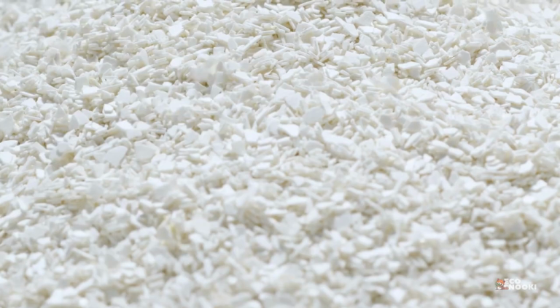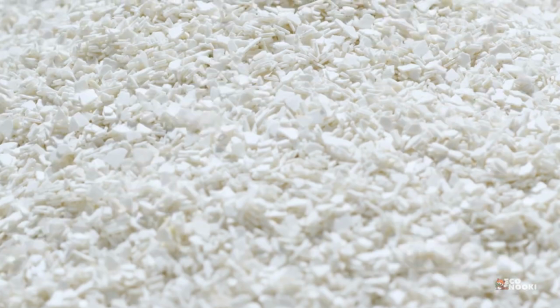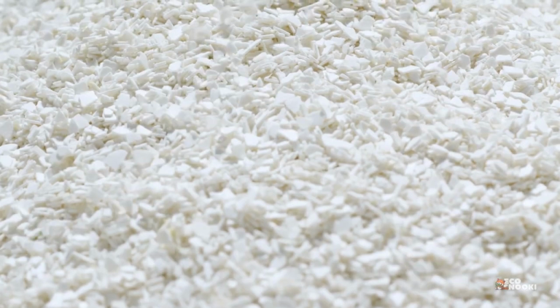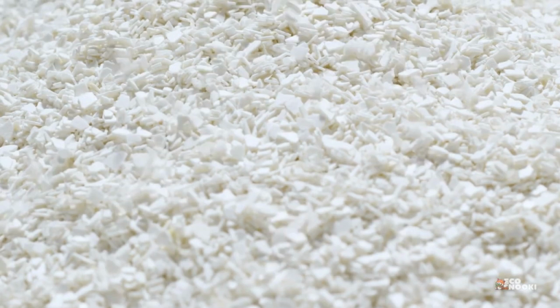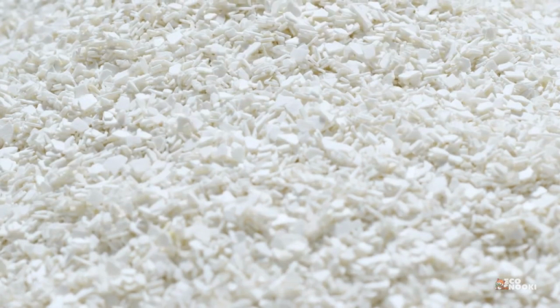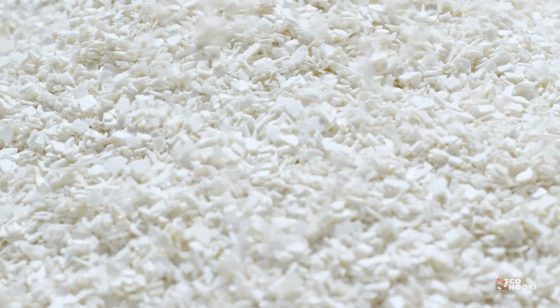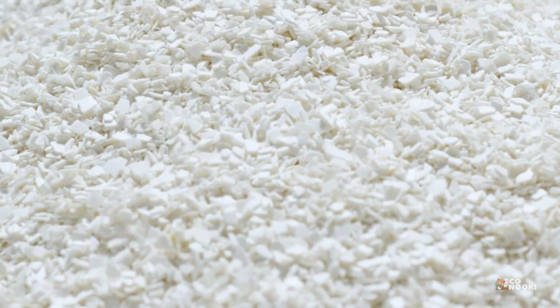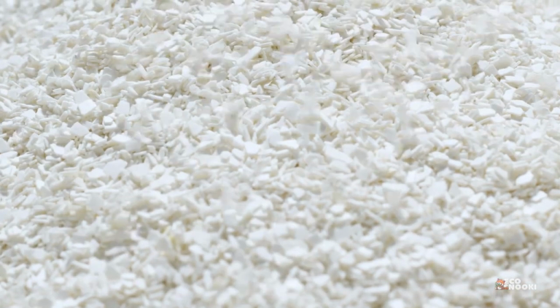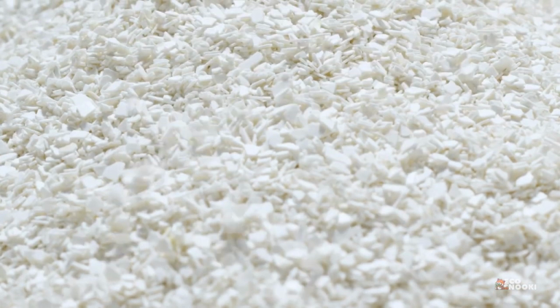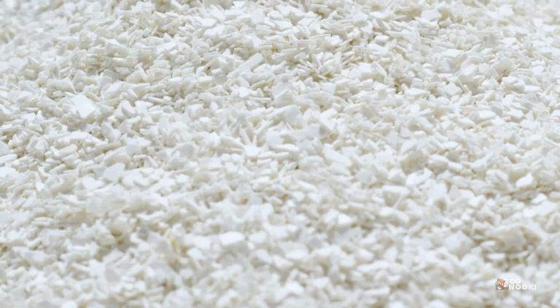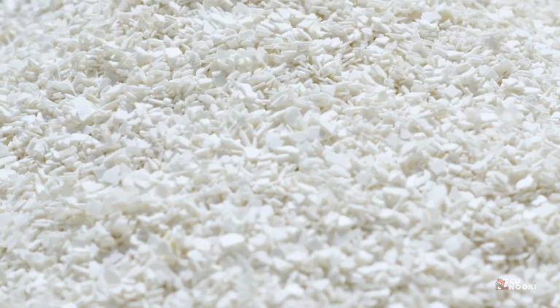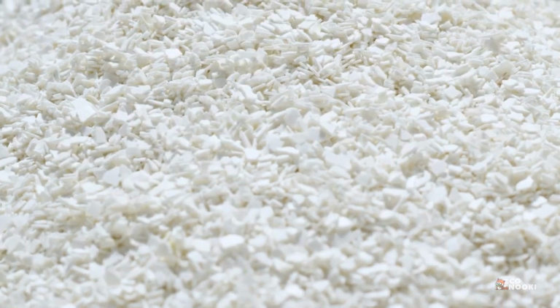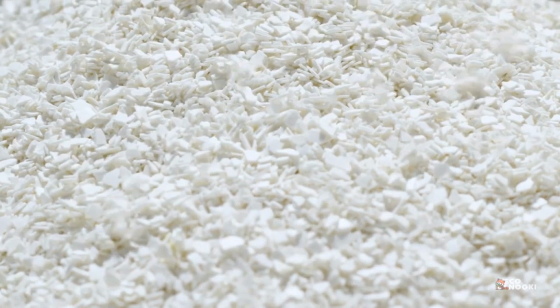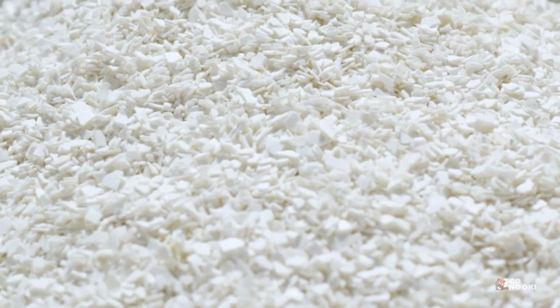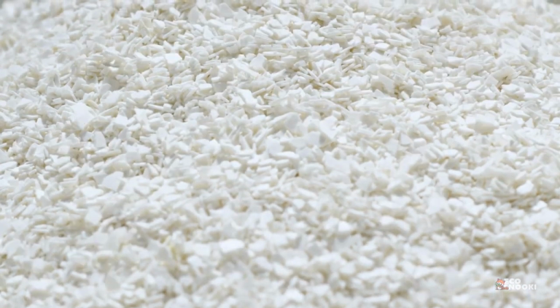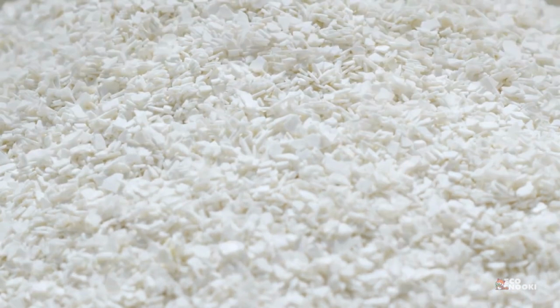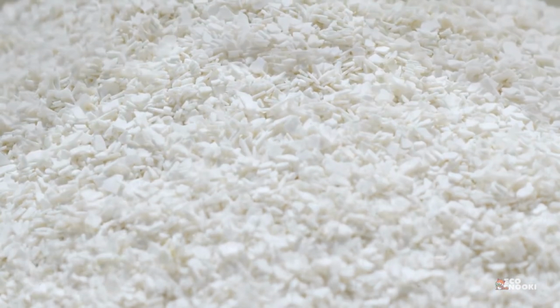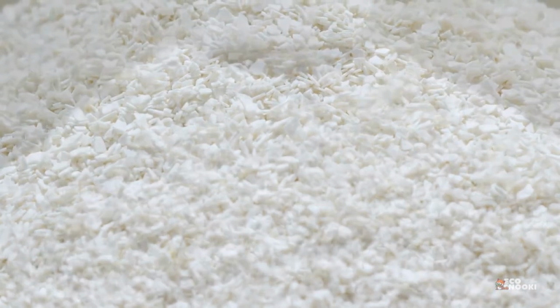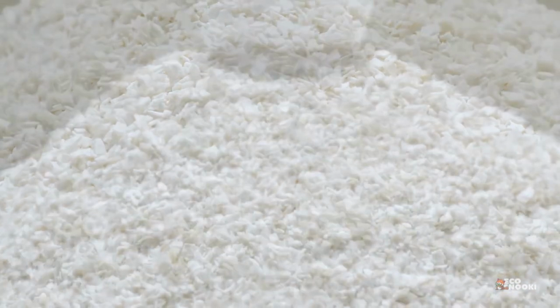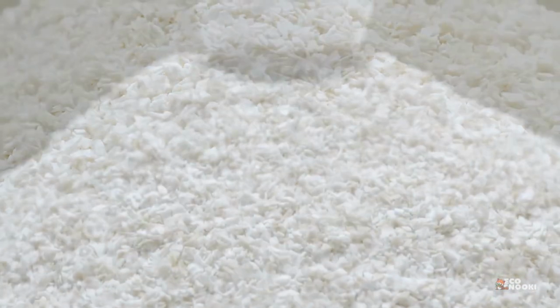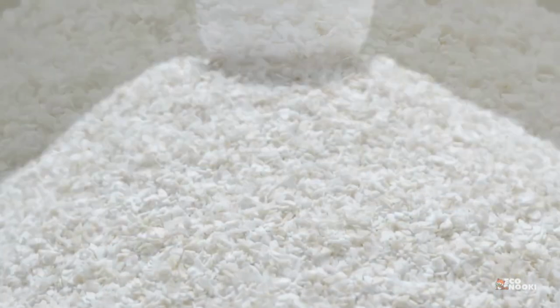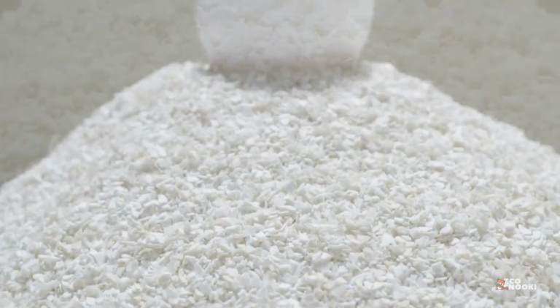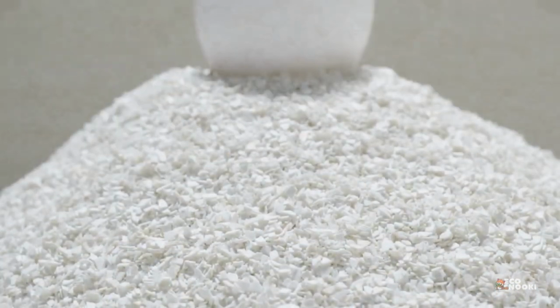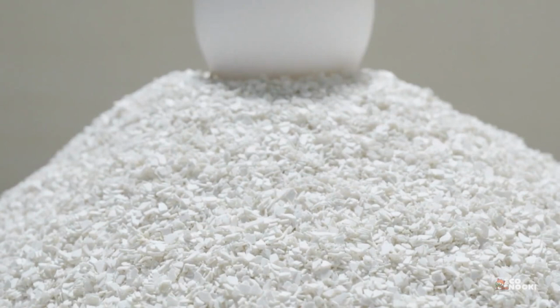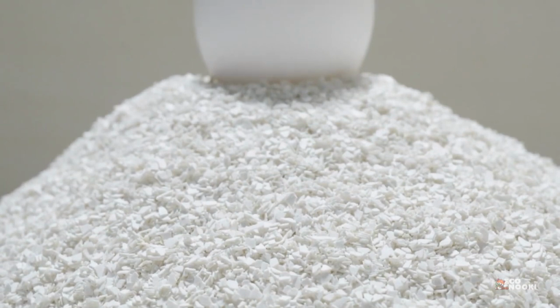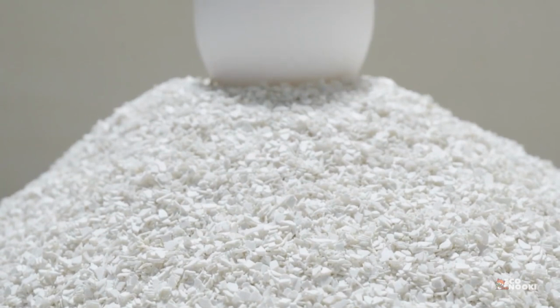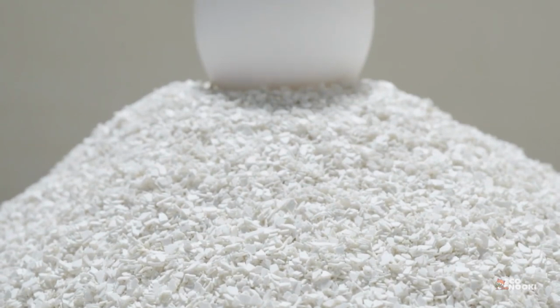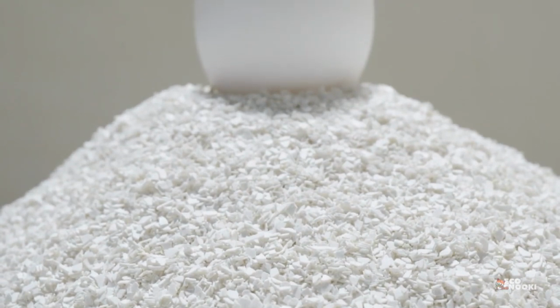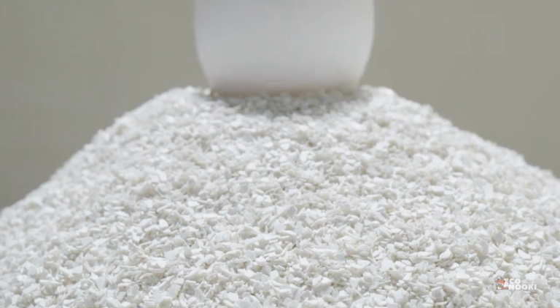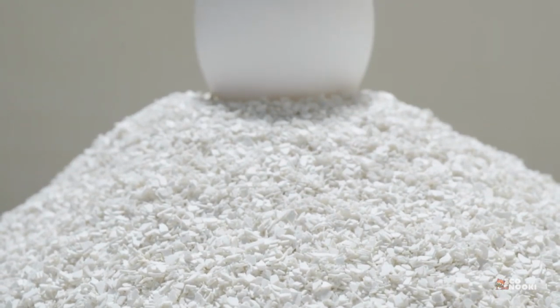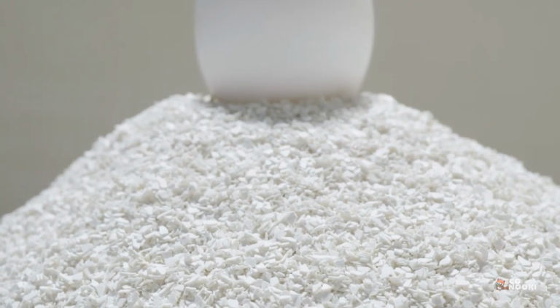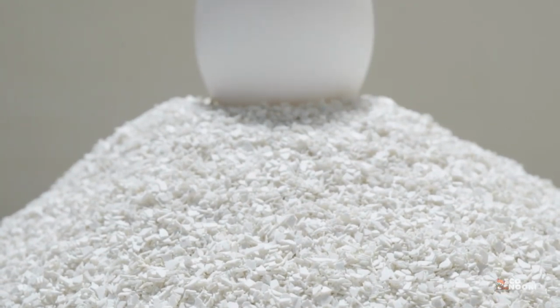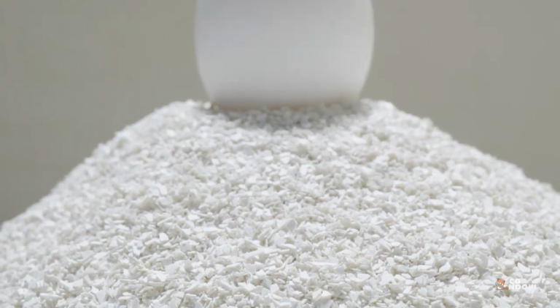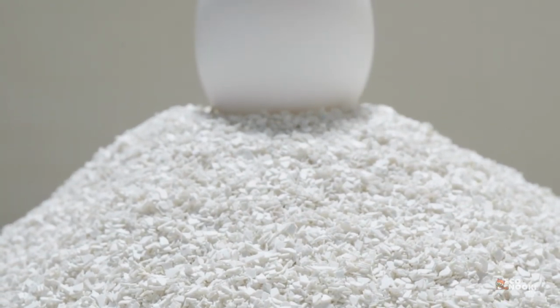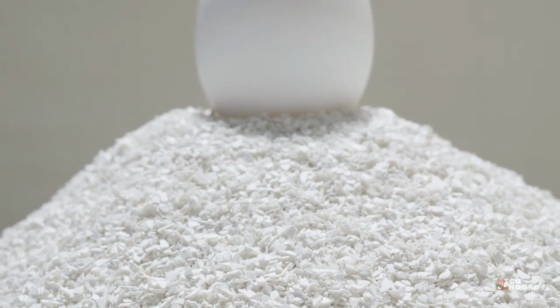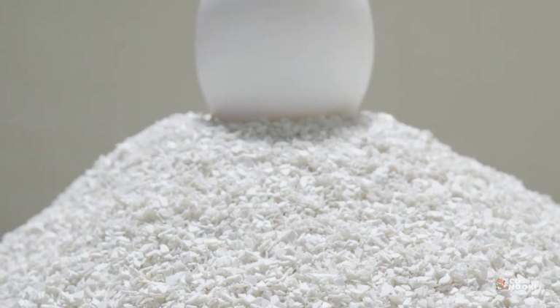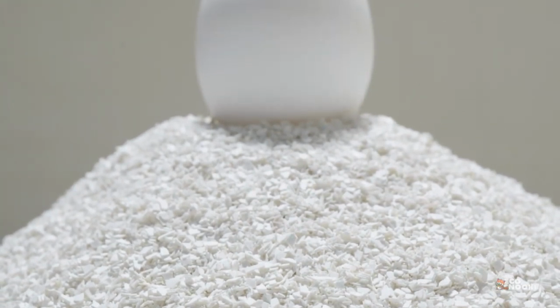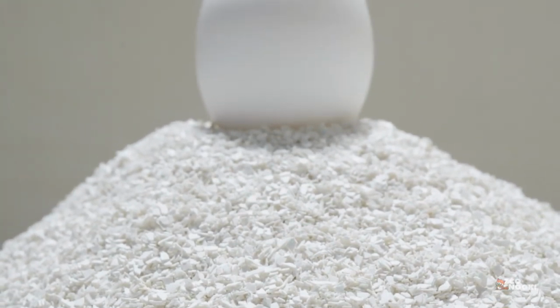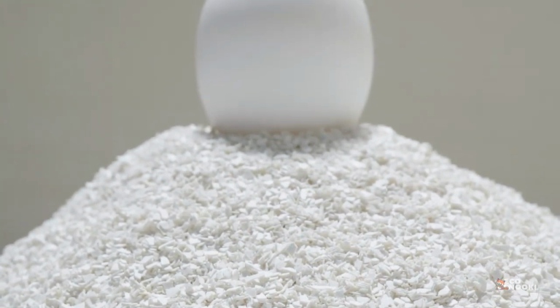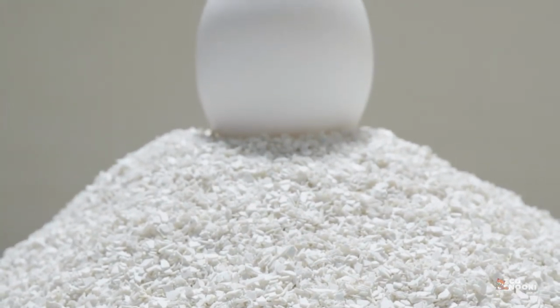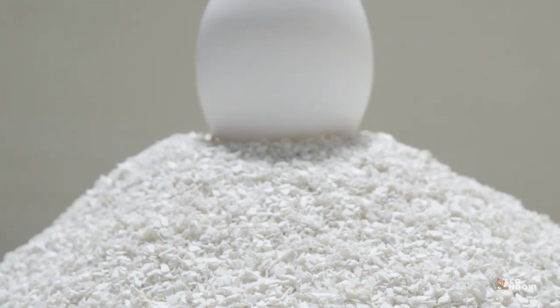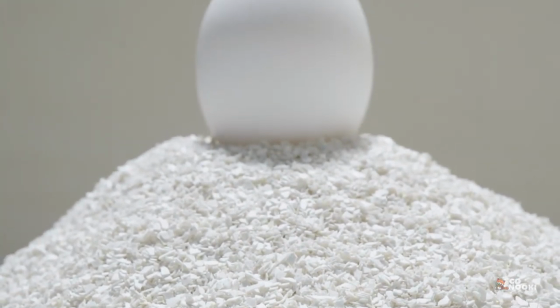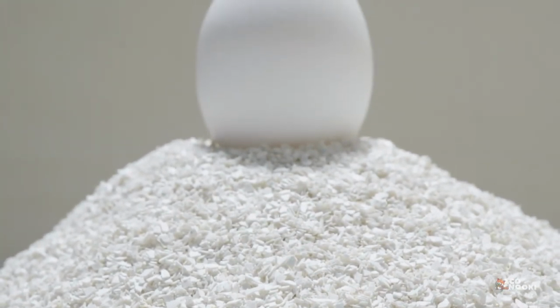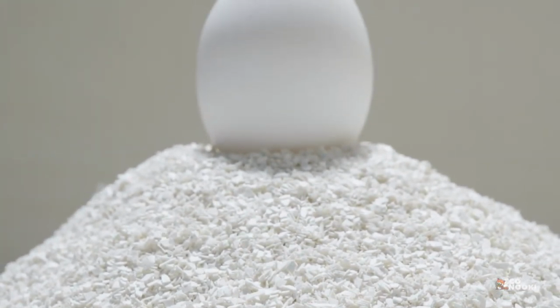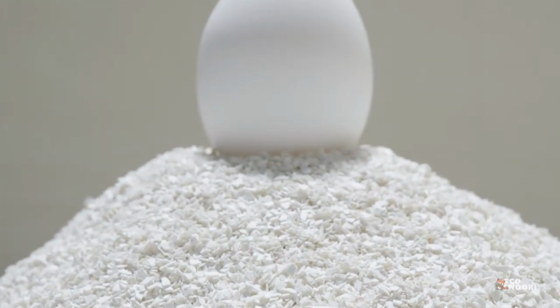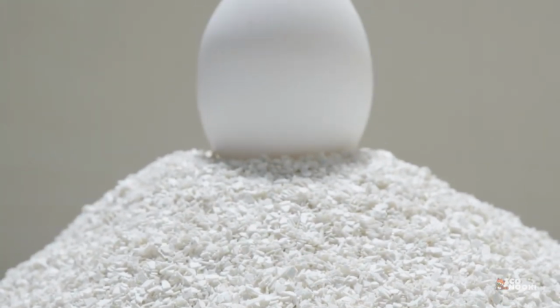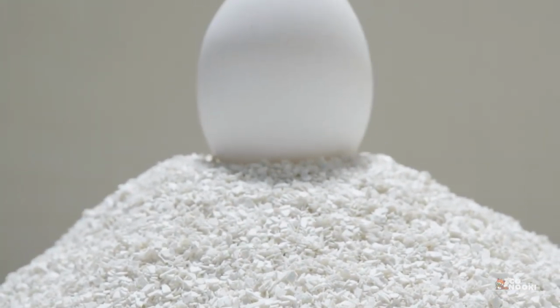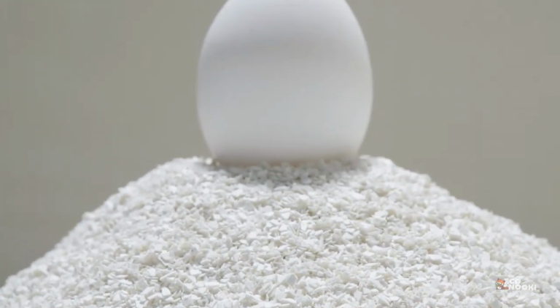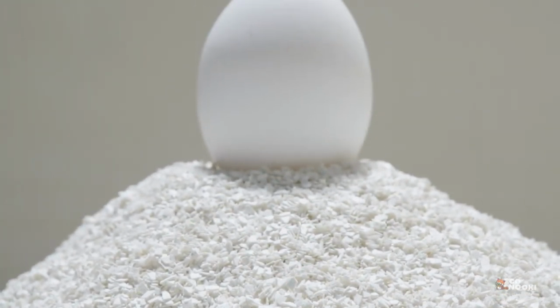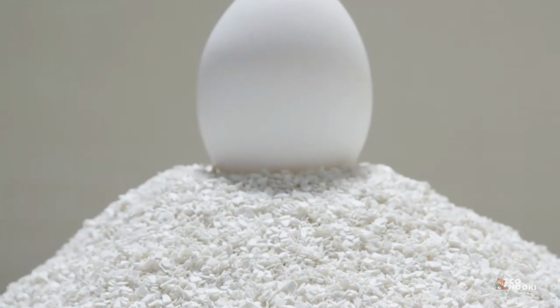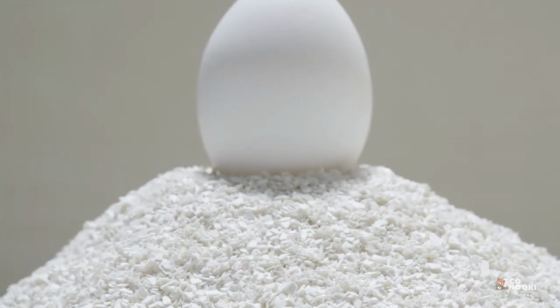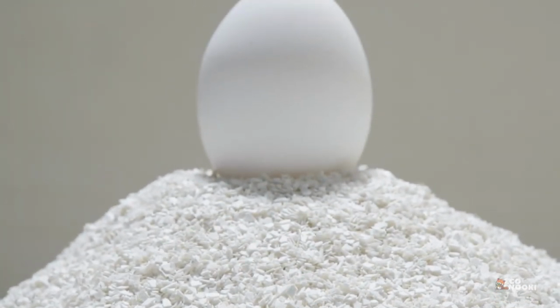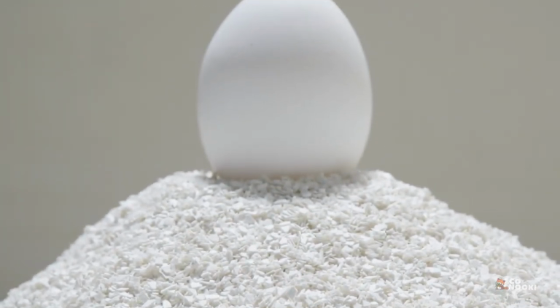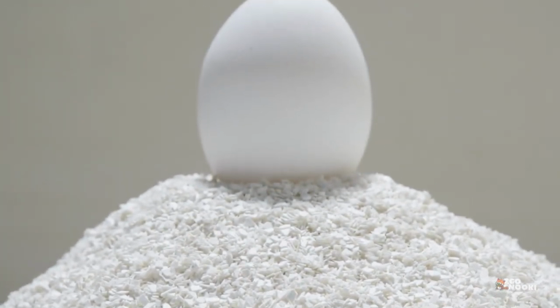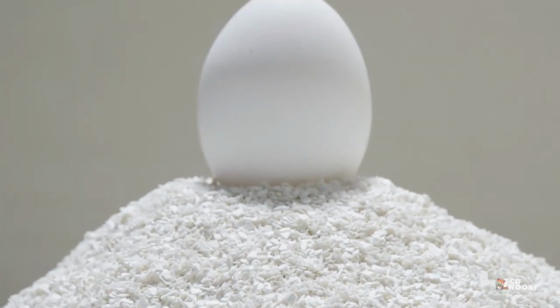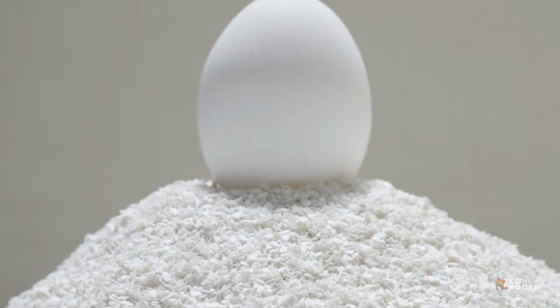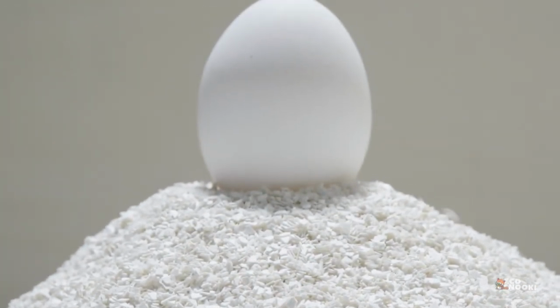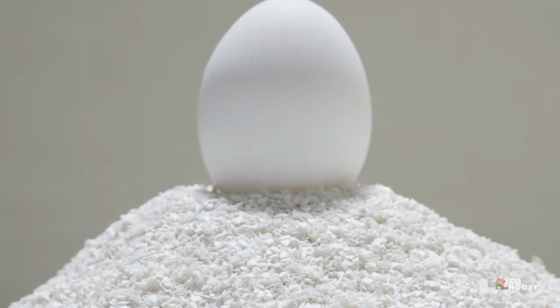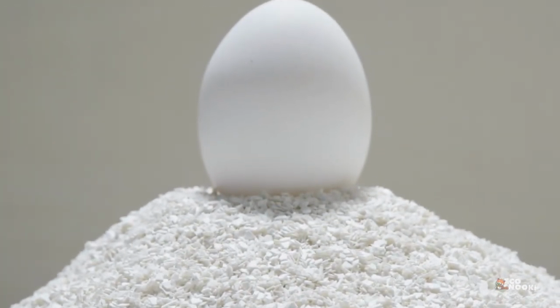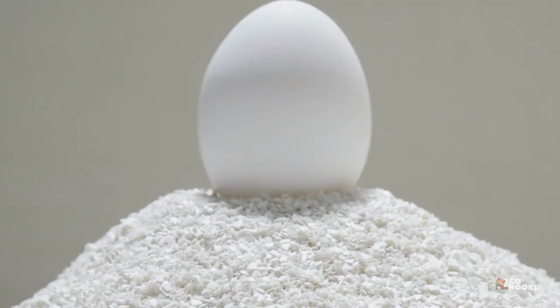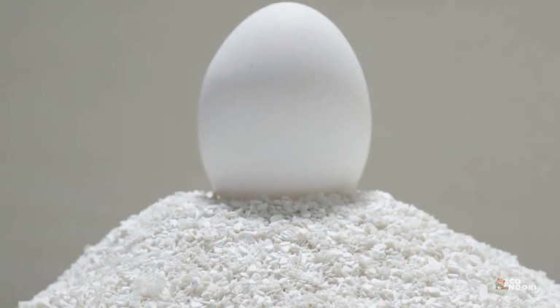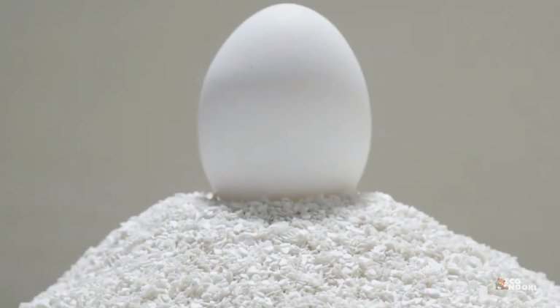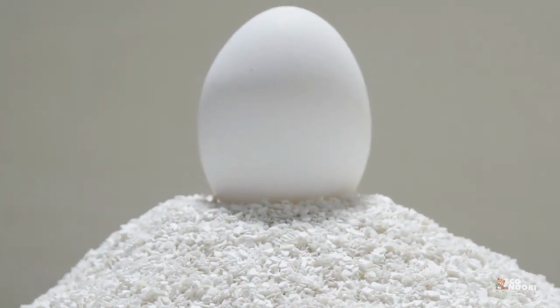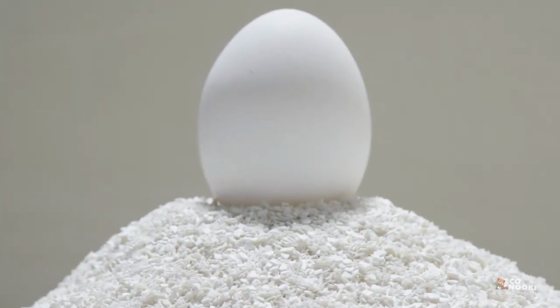Despite being a natural material, eggshells won't biodegrade unless they're in the perfect environment.